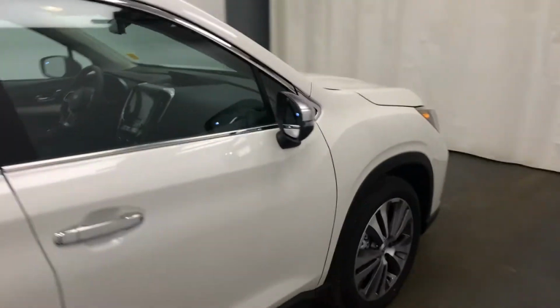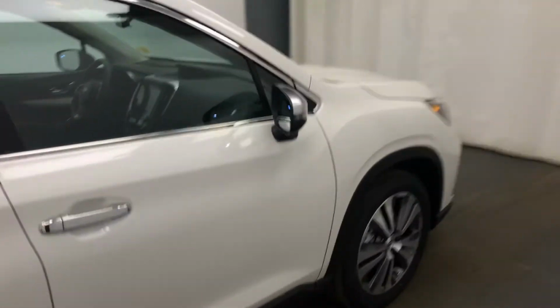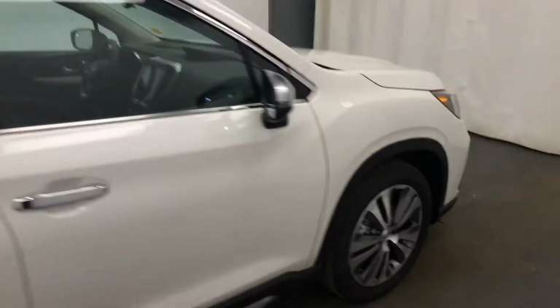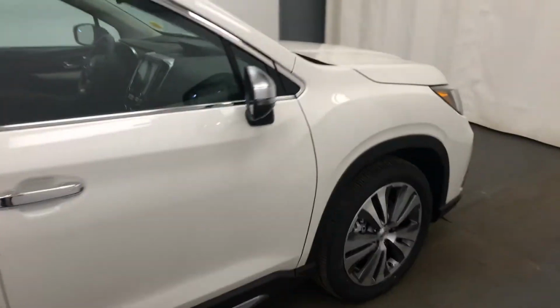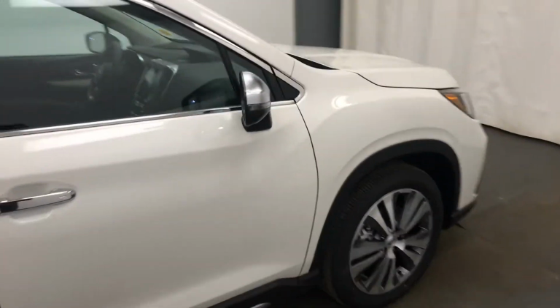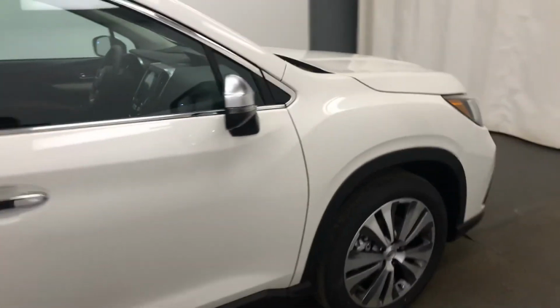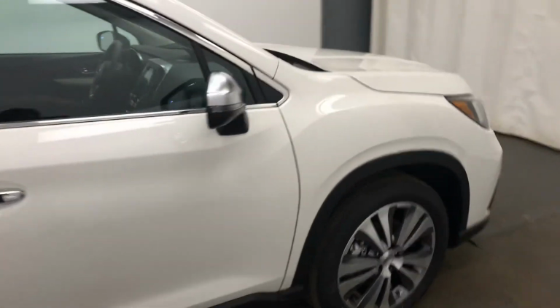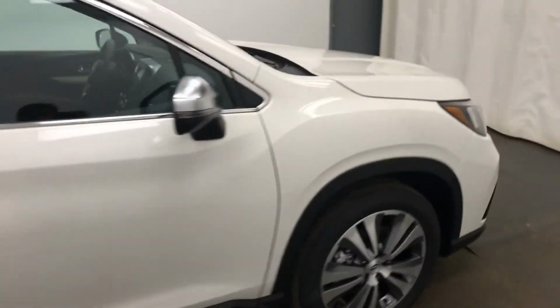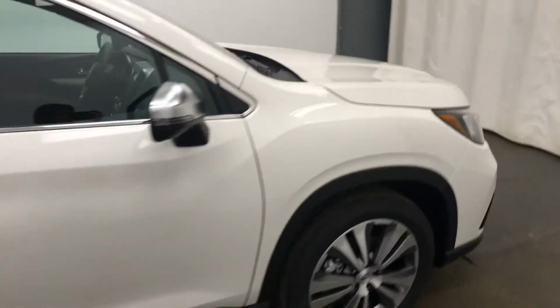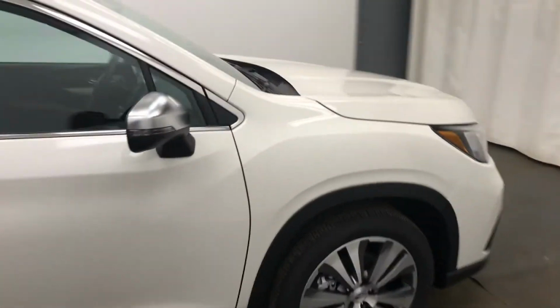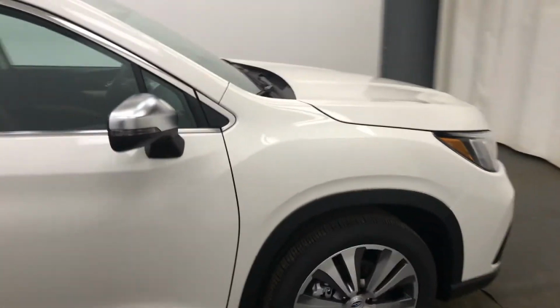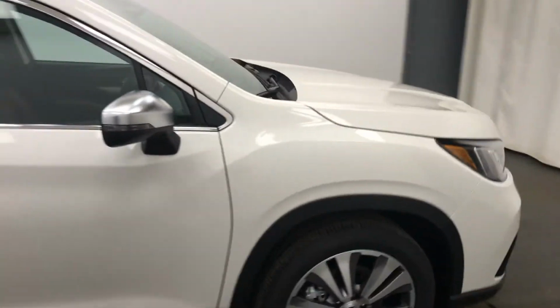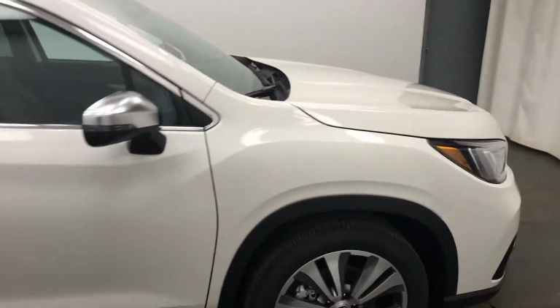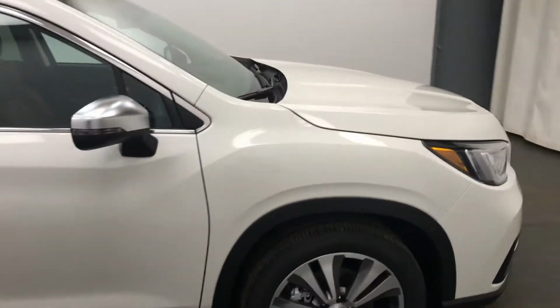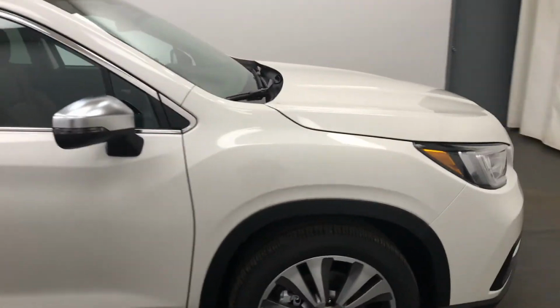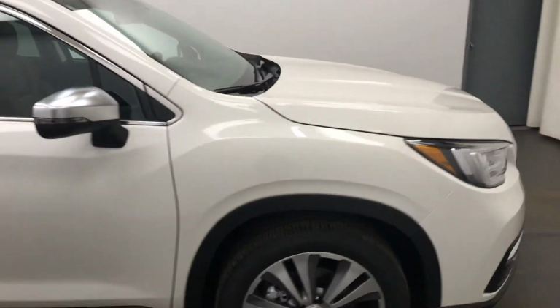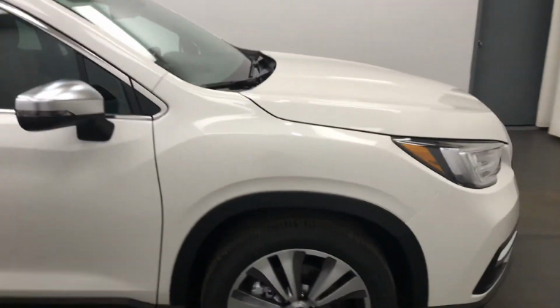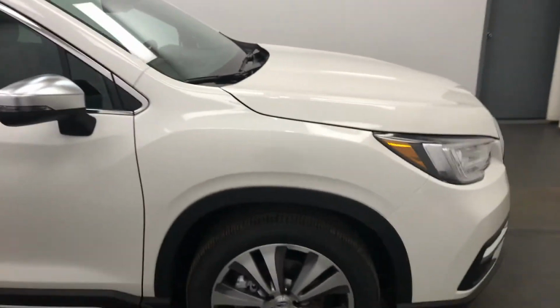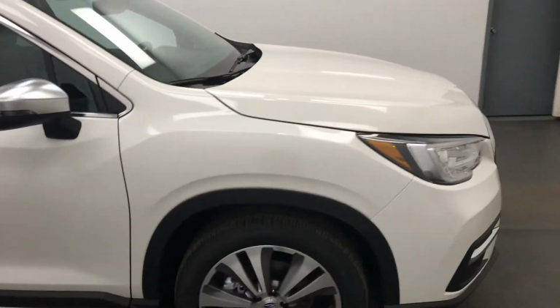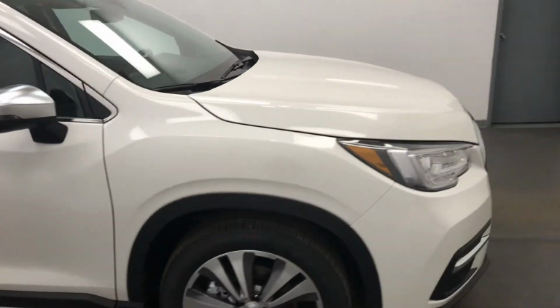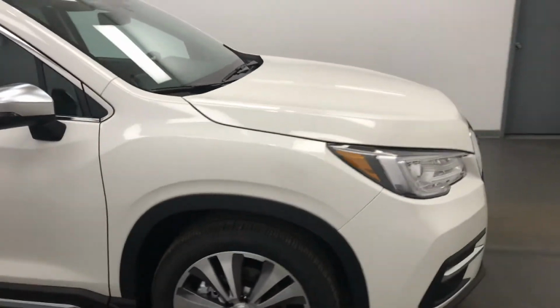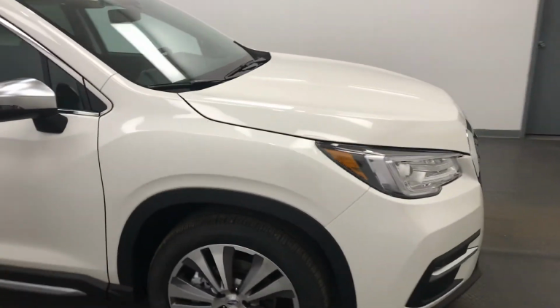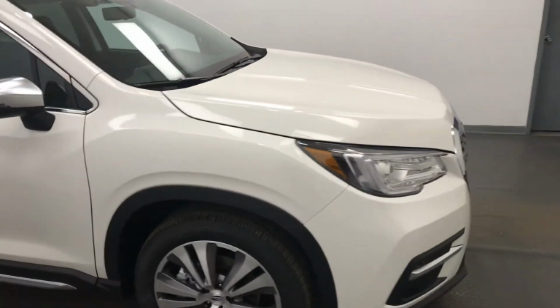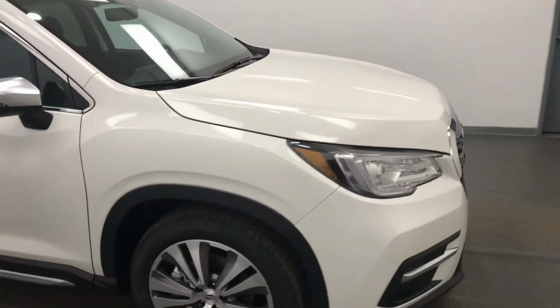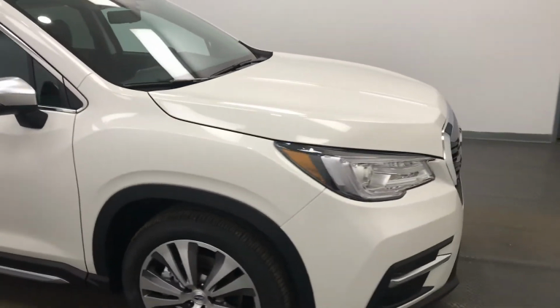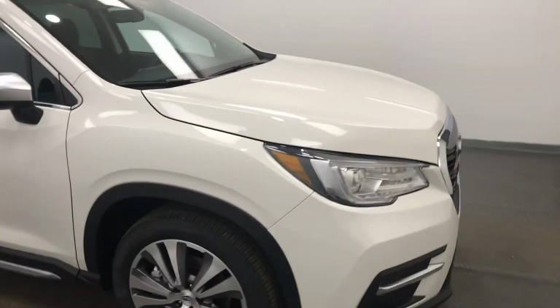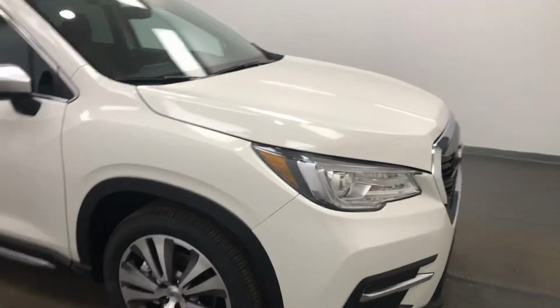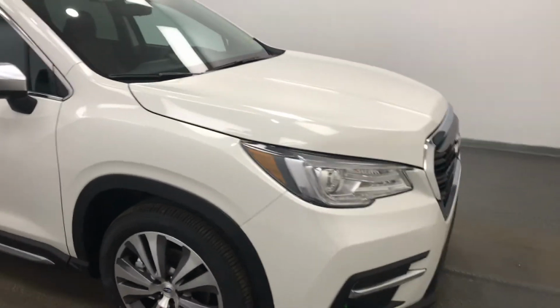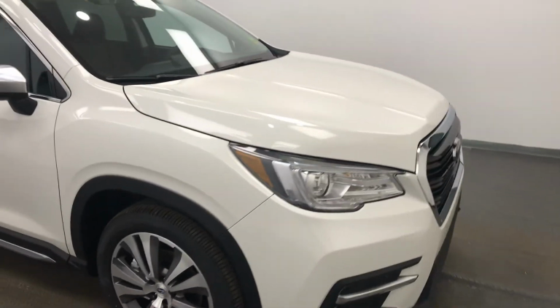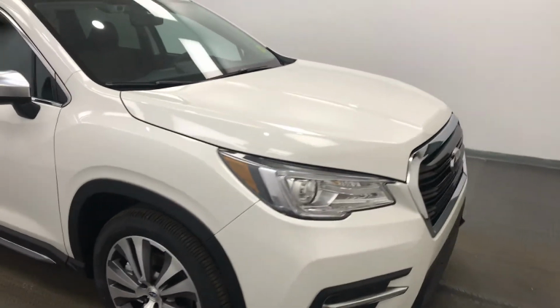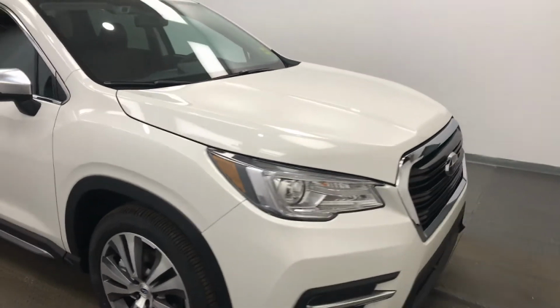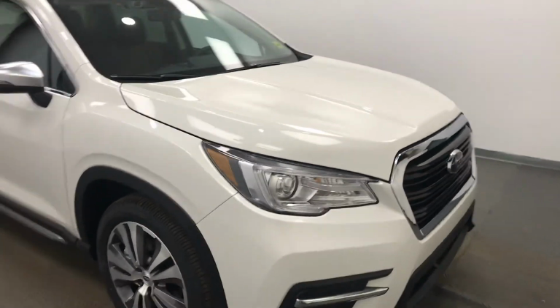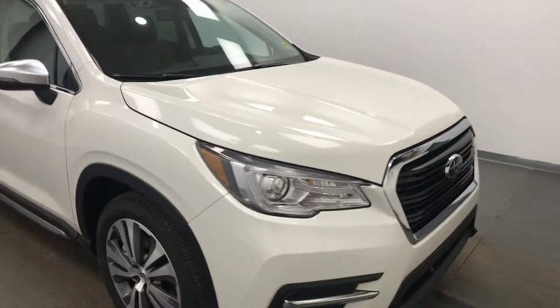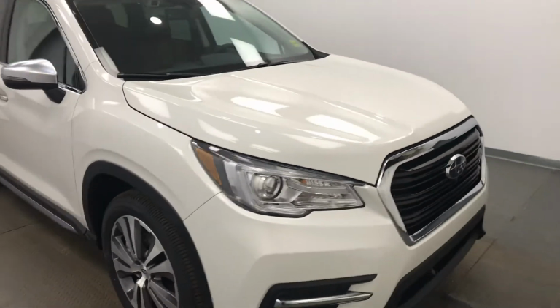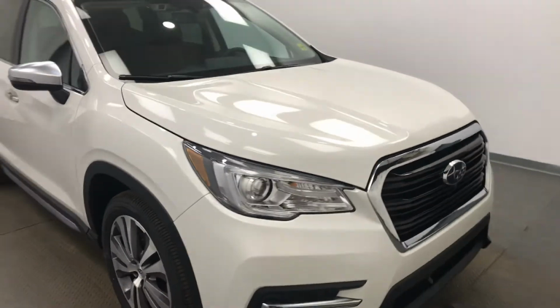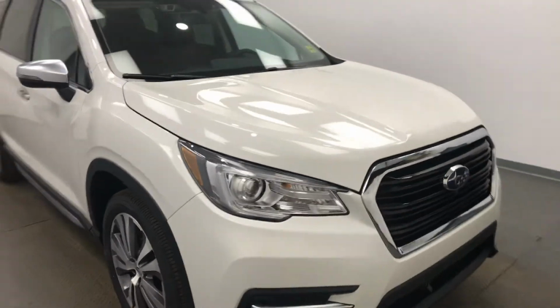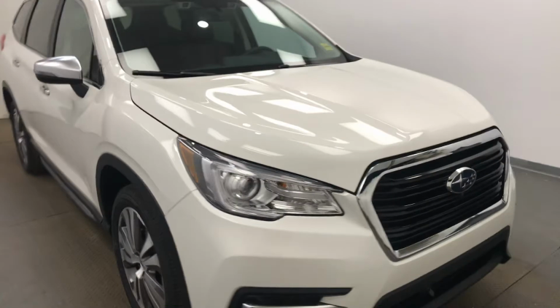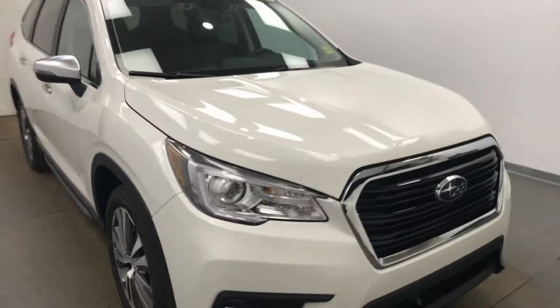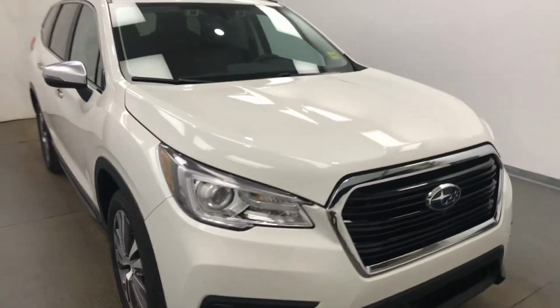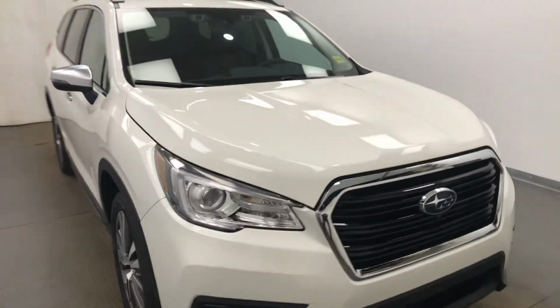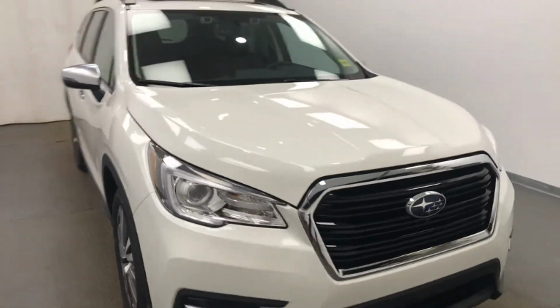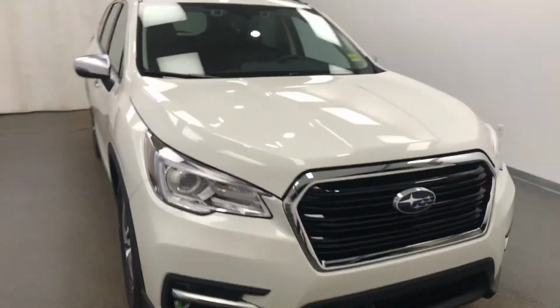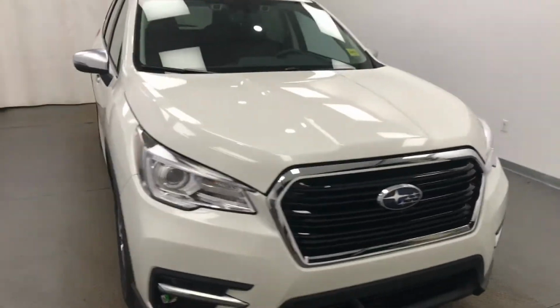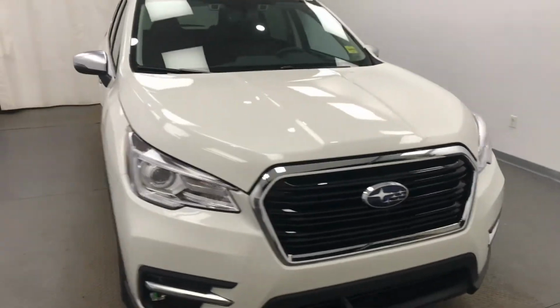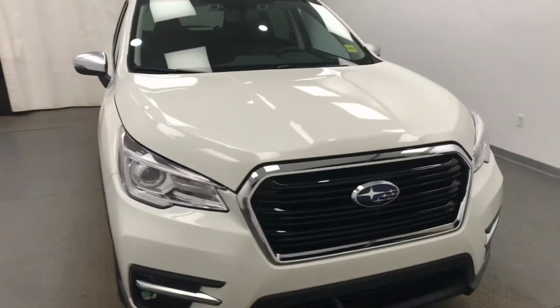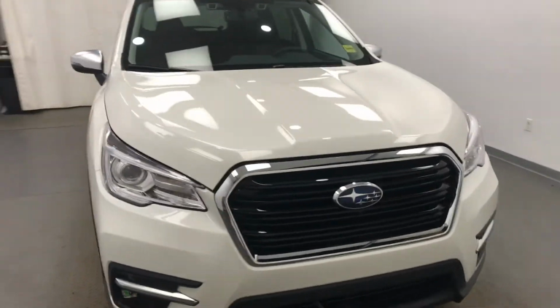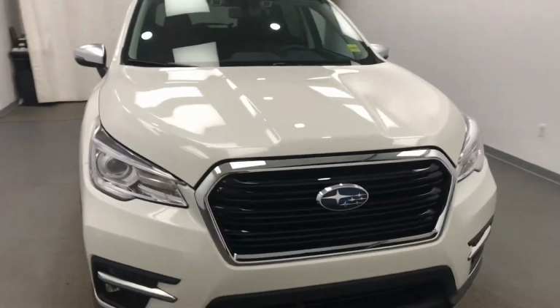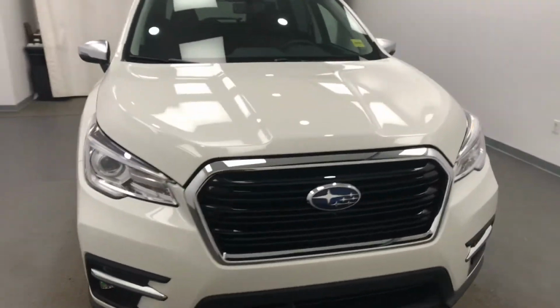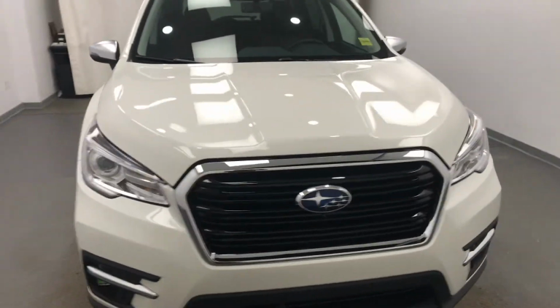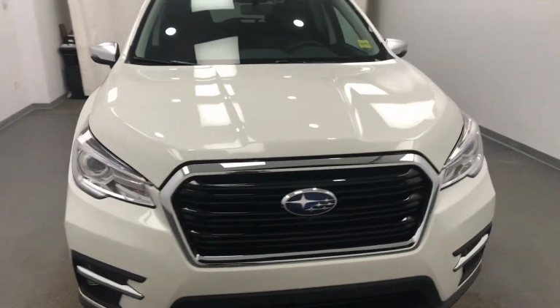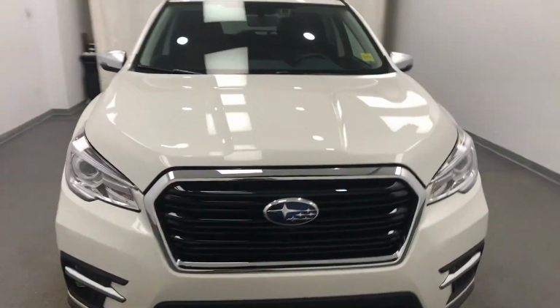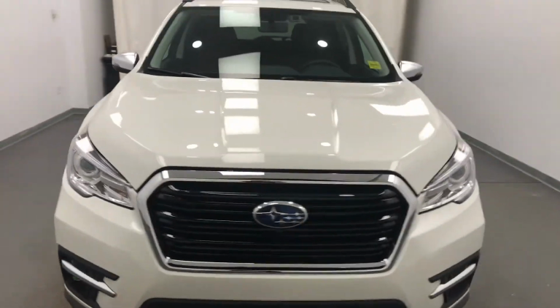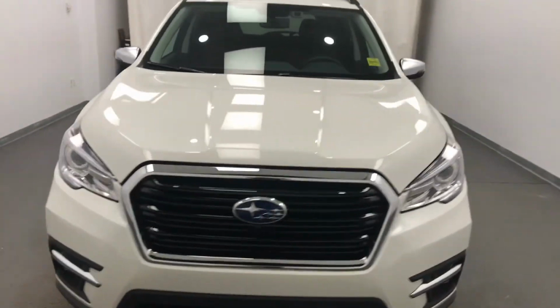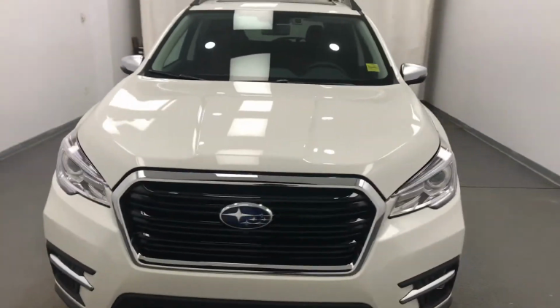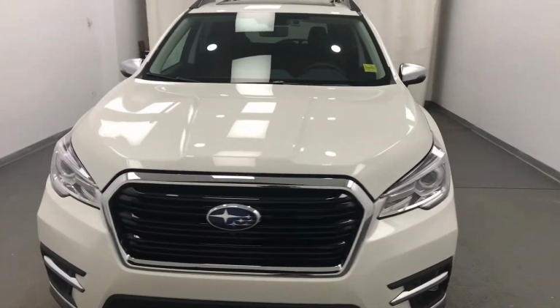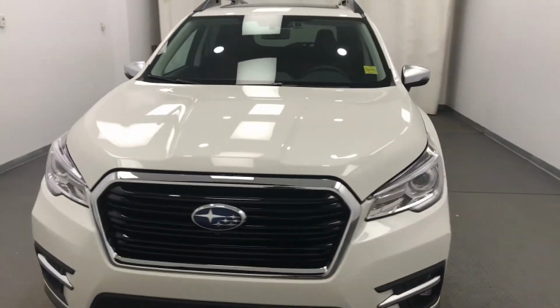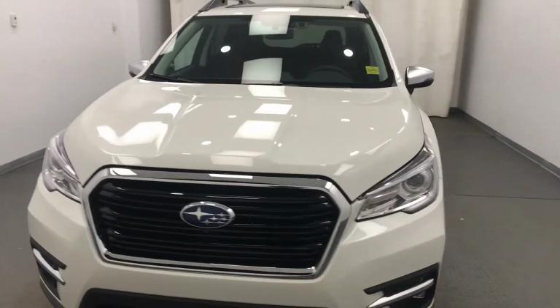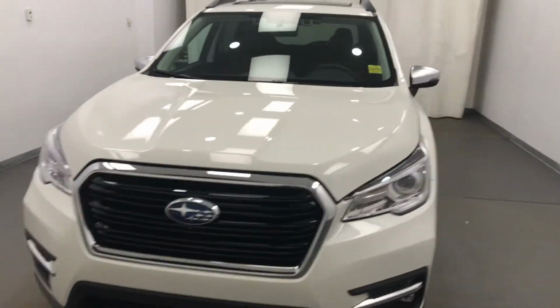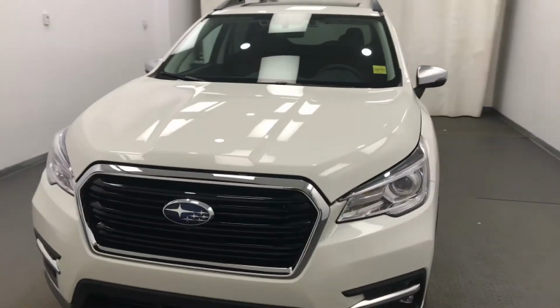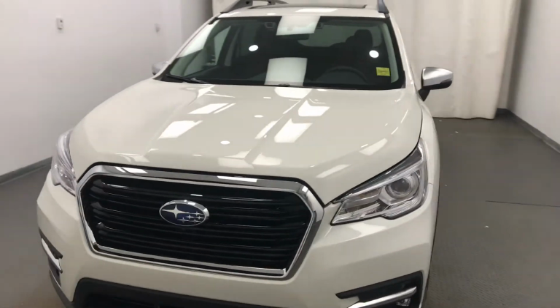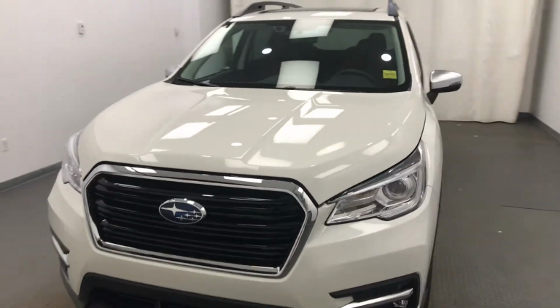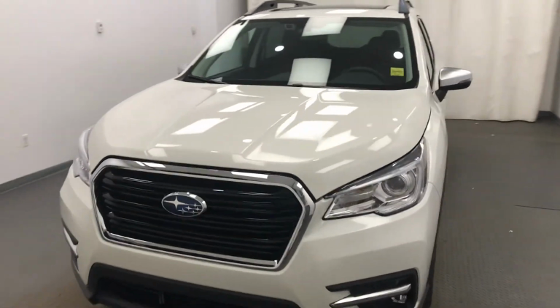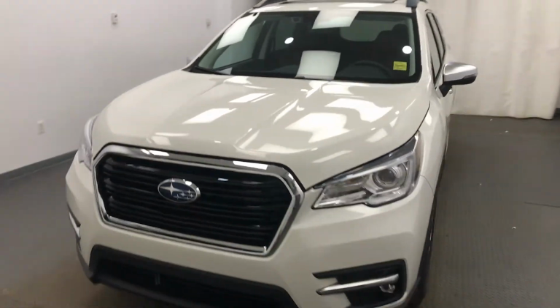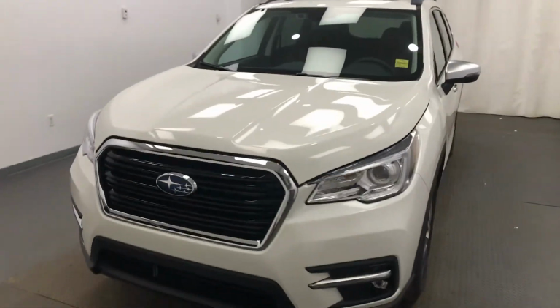Once again we're reviewing stock number 222868 on a 2021 Subaru Ascent and our exterior color is crystal white.